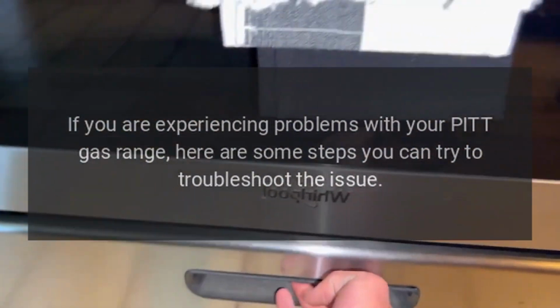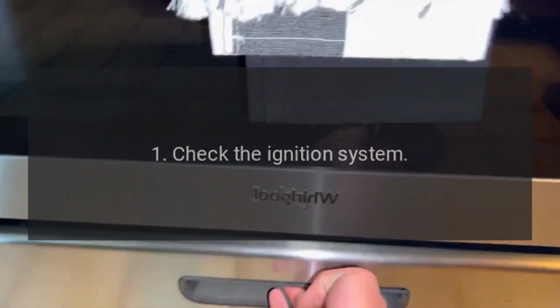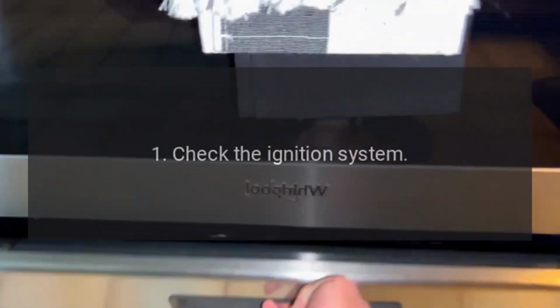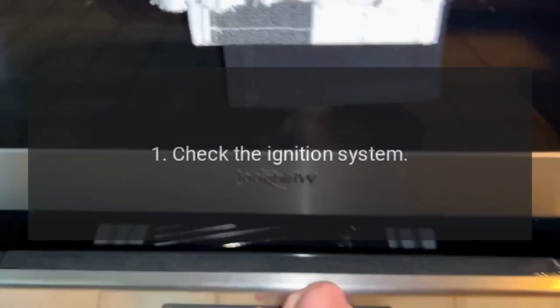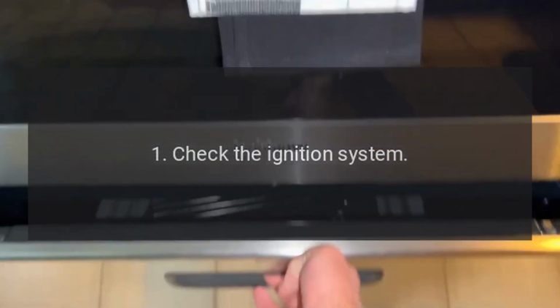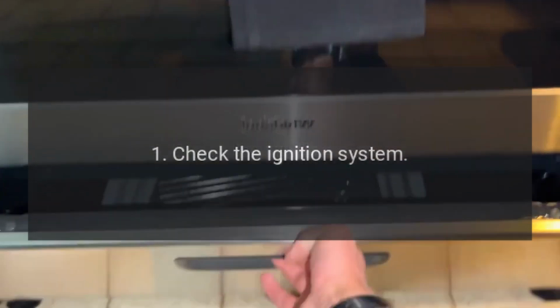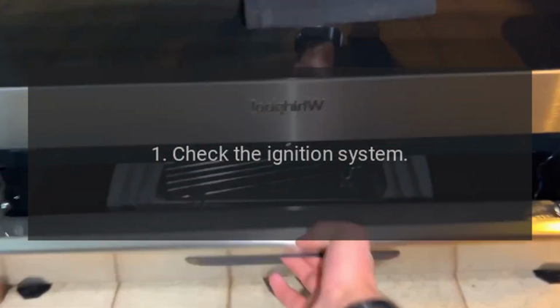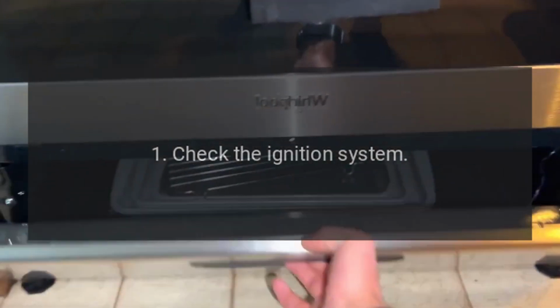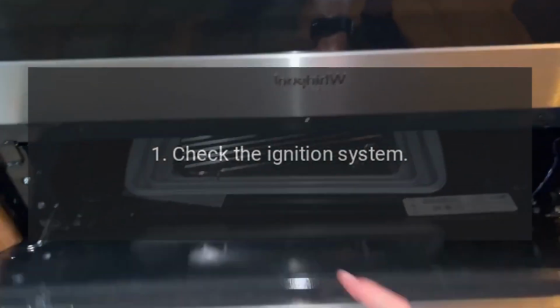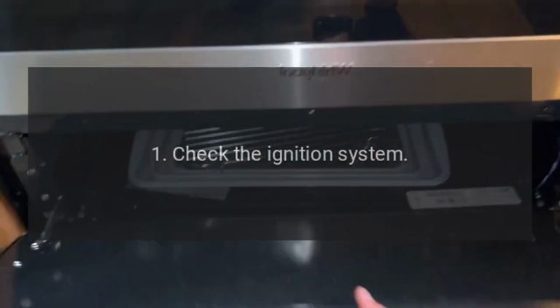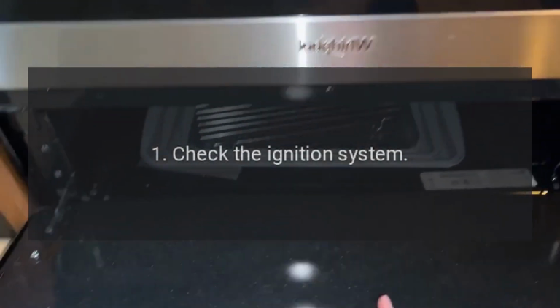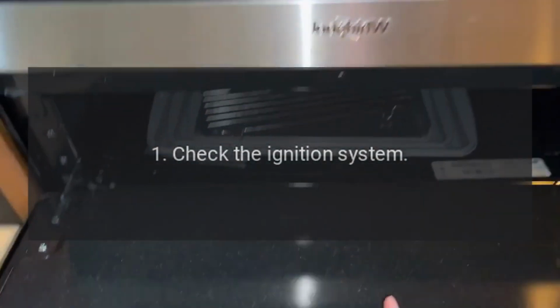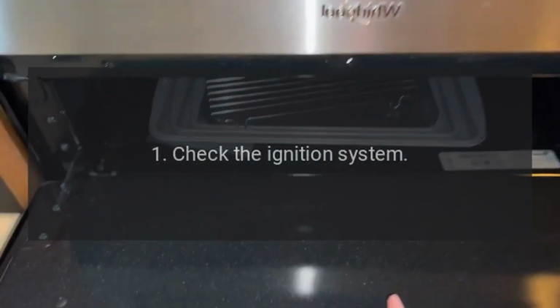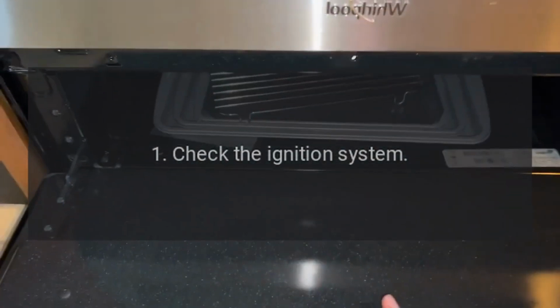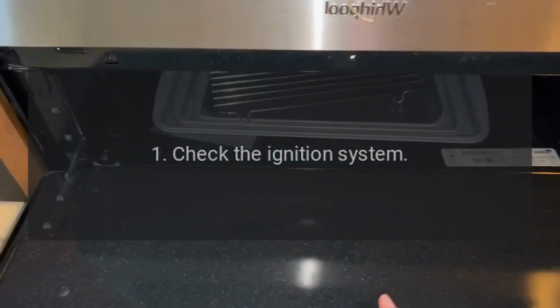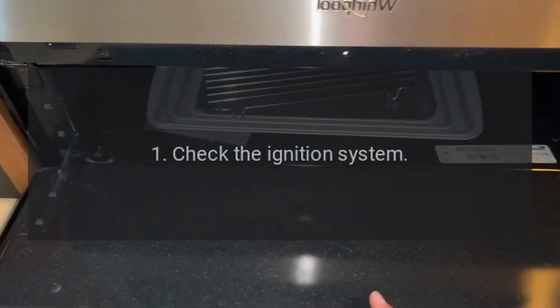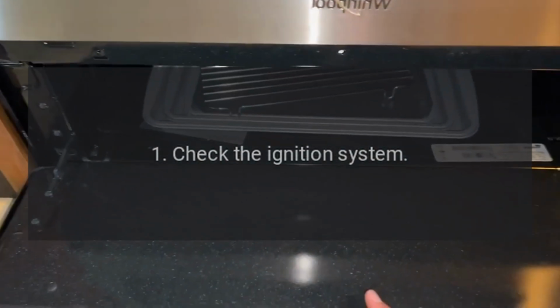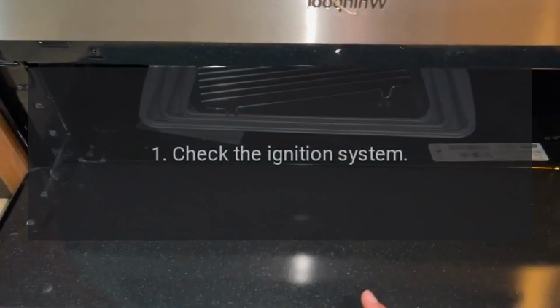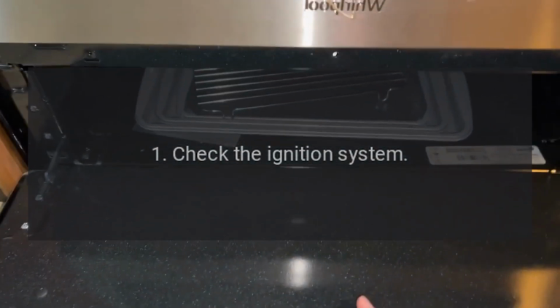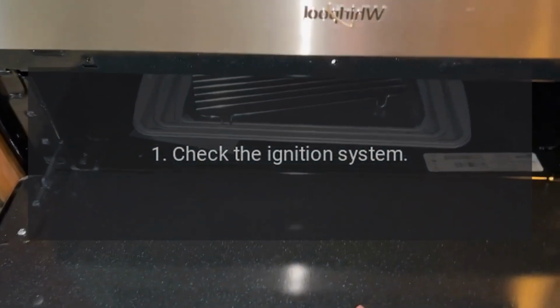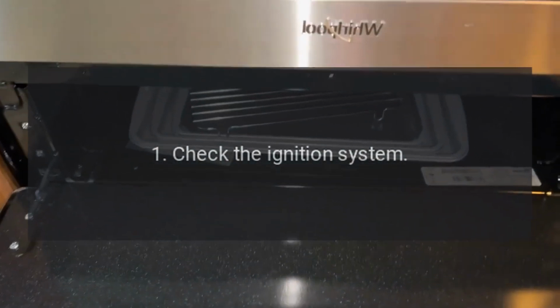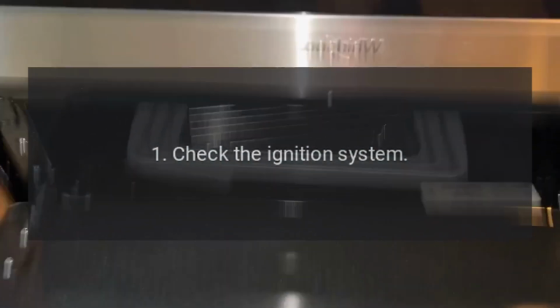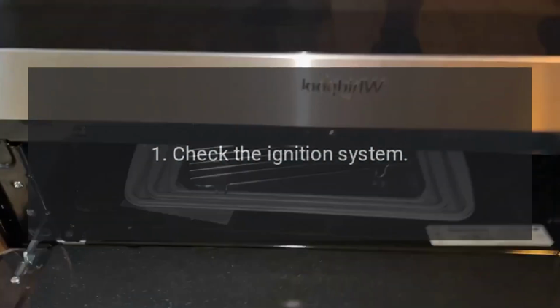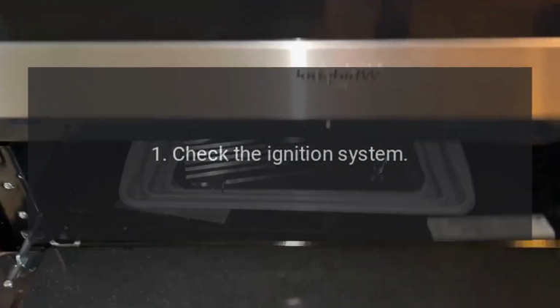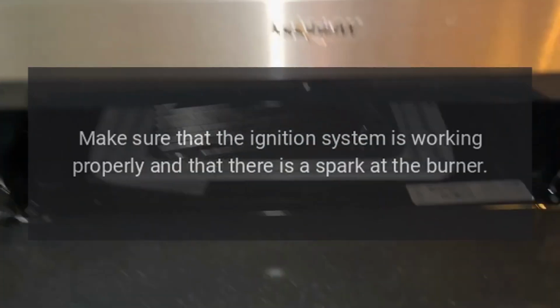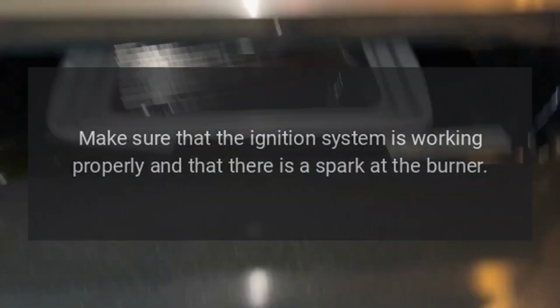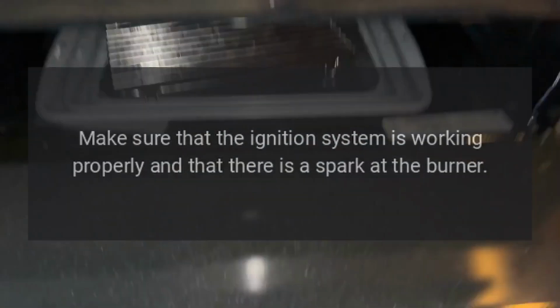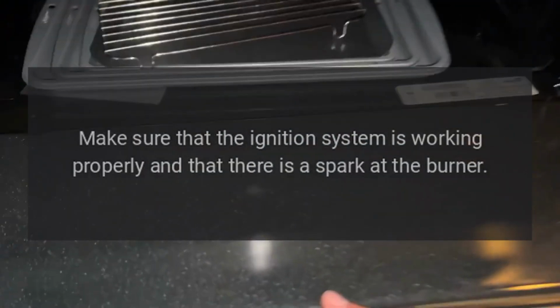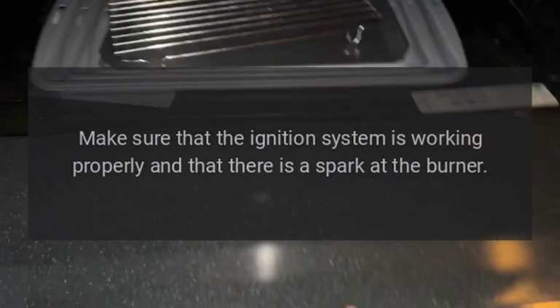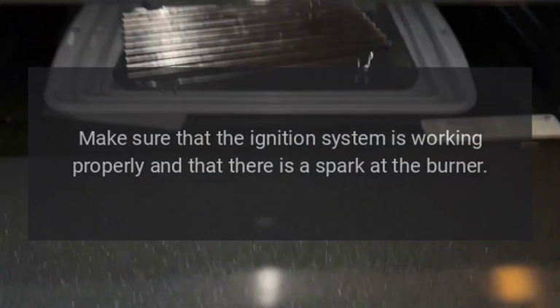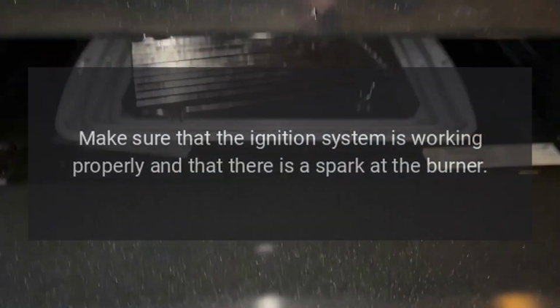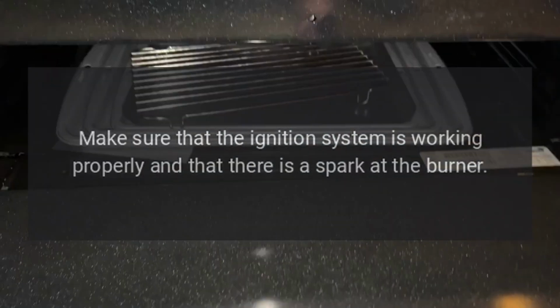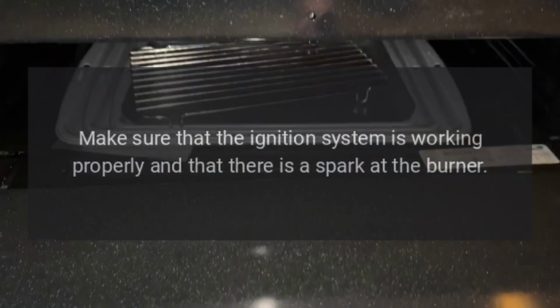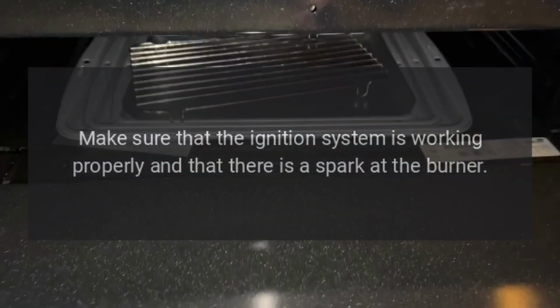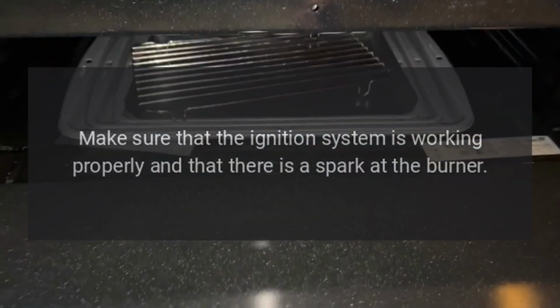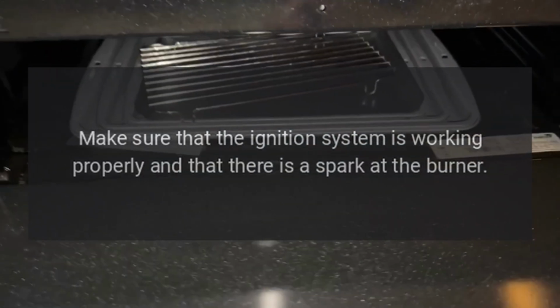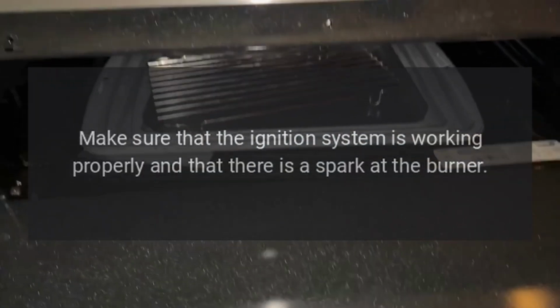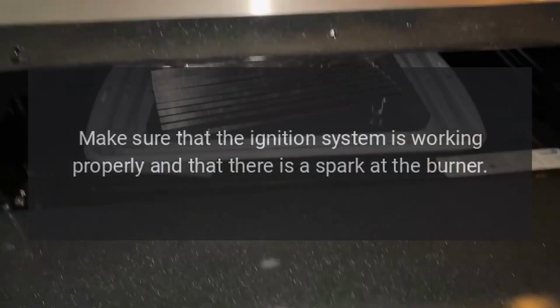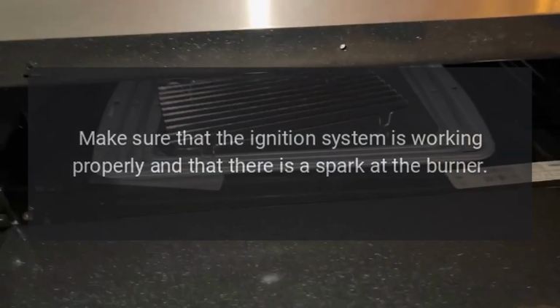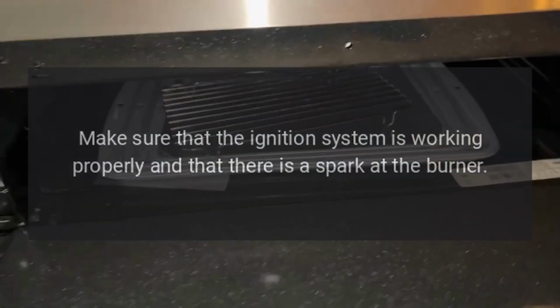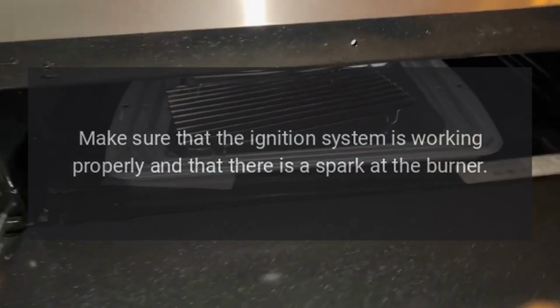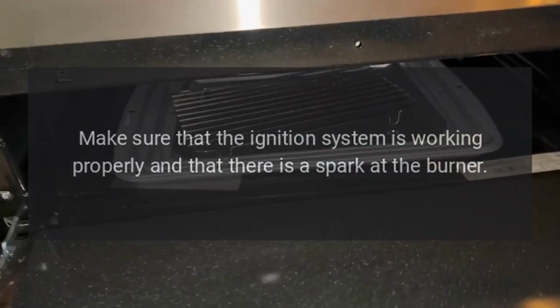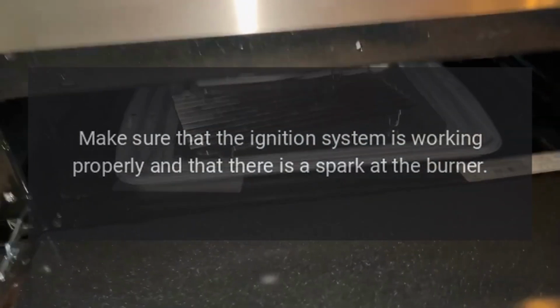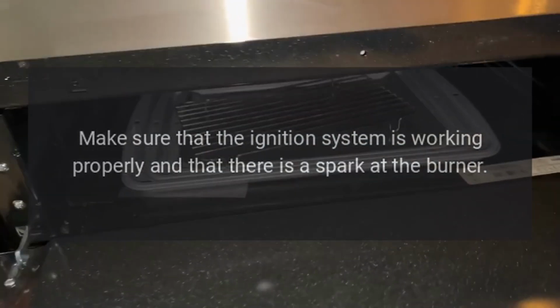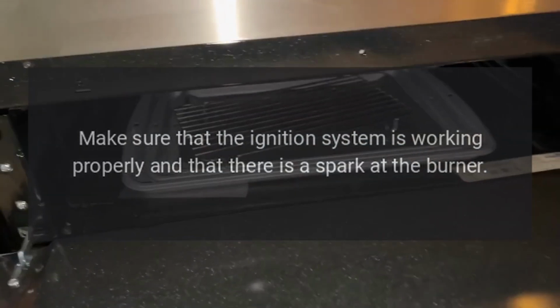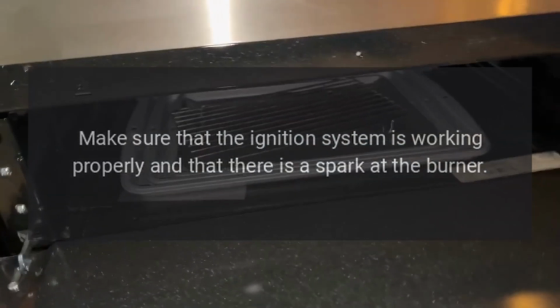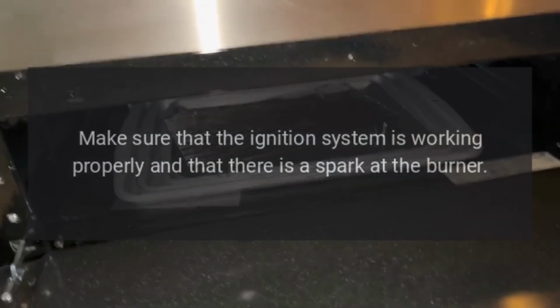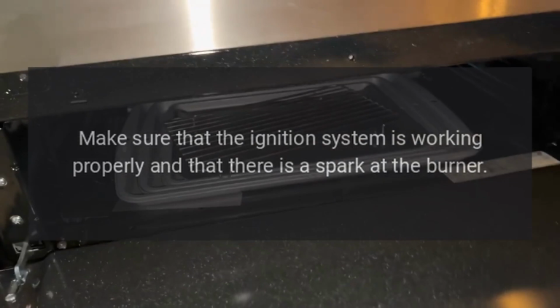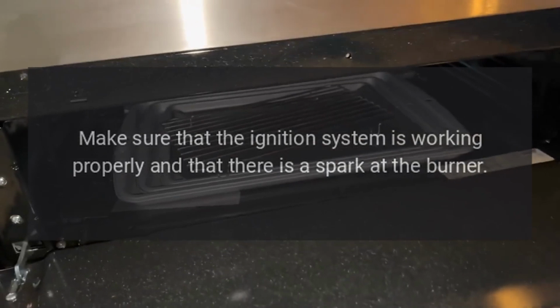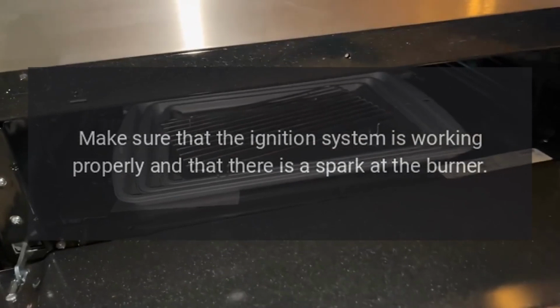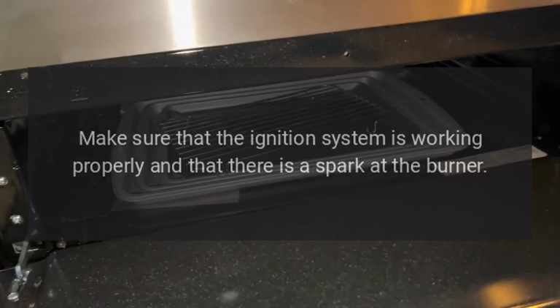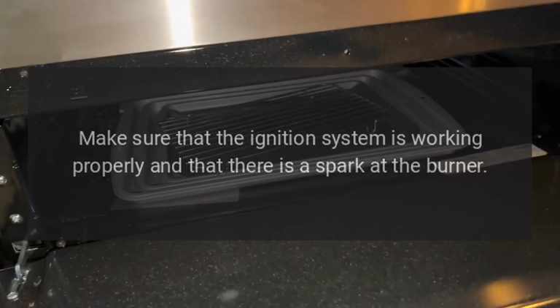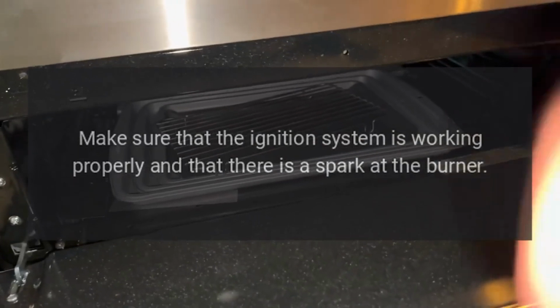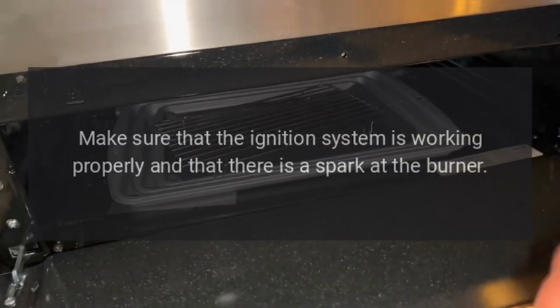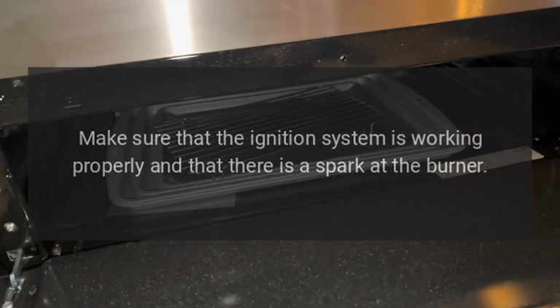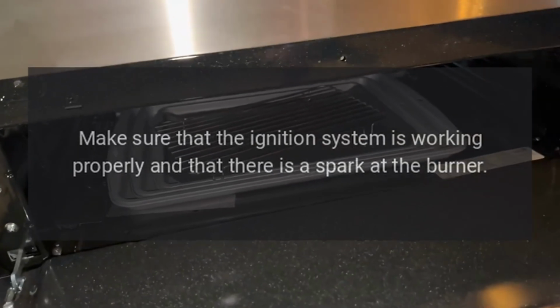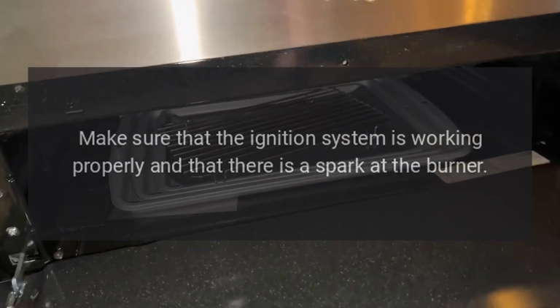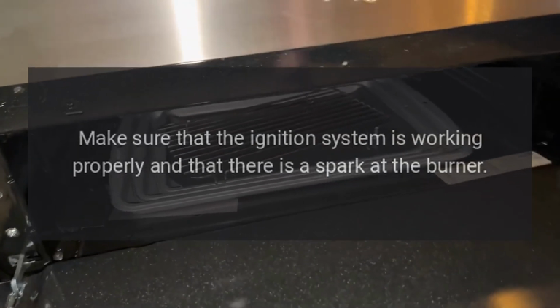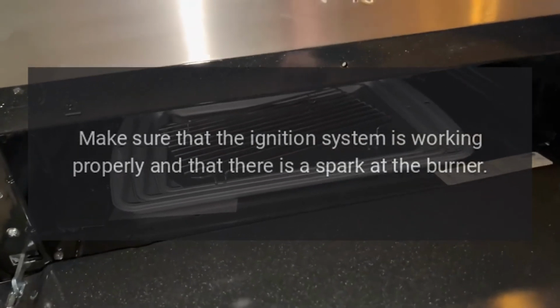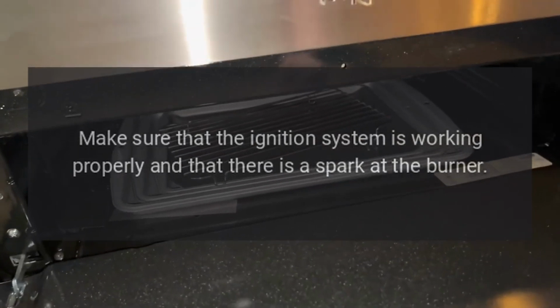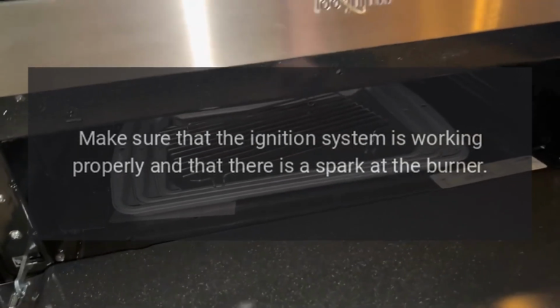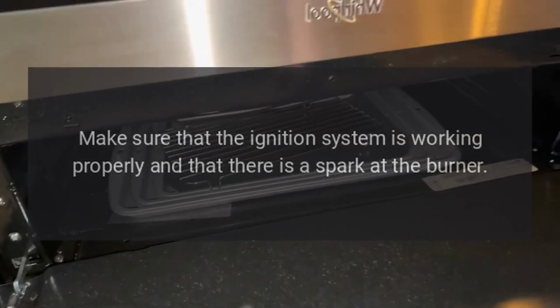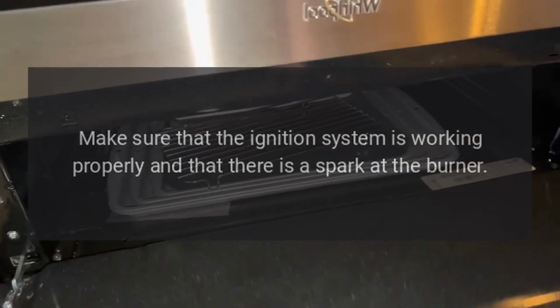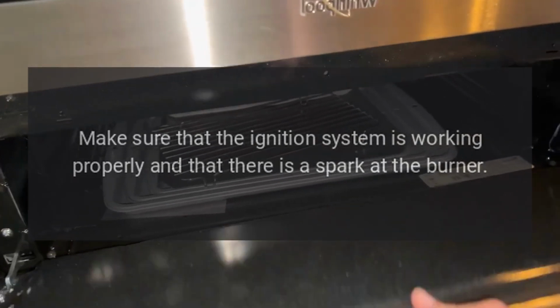1. Check the ignition system. Make sure that the ignition system is working properly and that there is a spark at the burner.